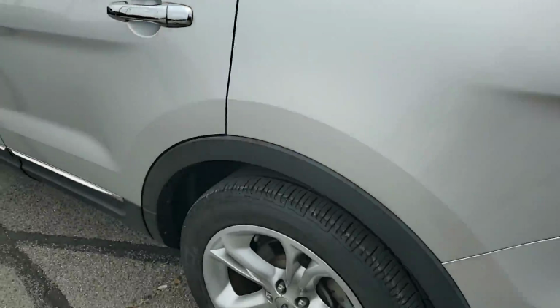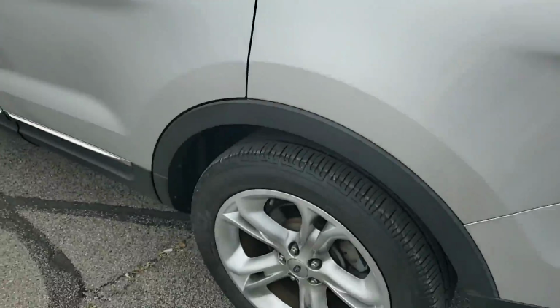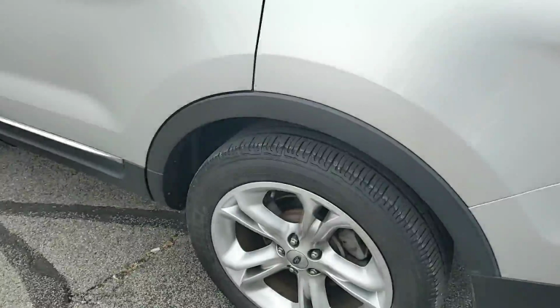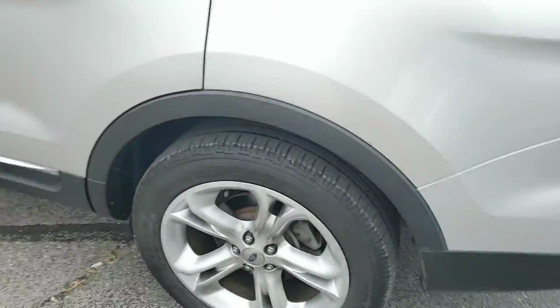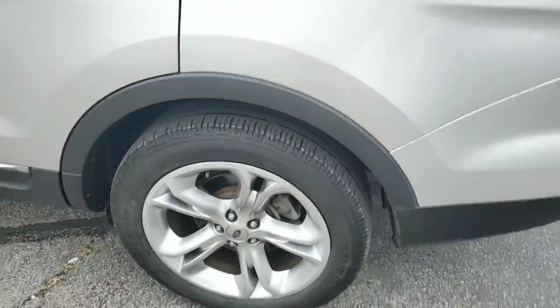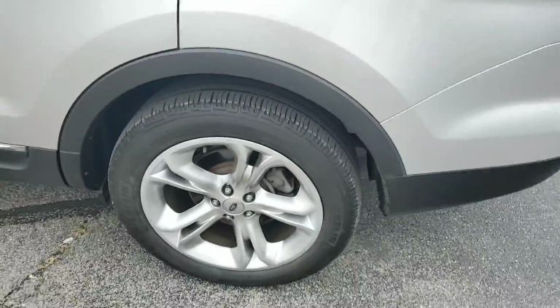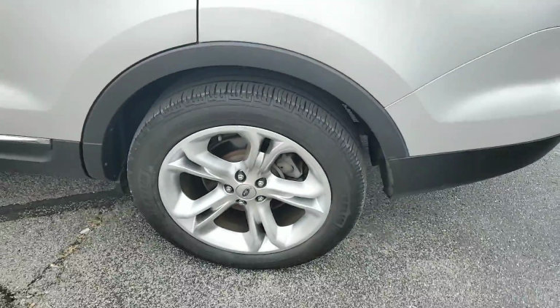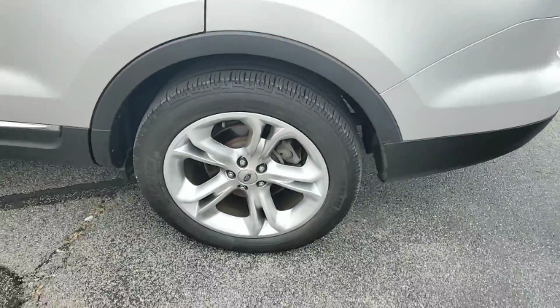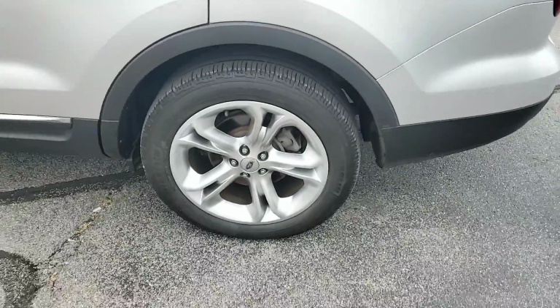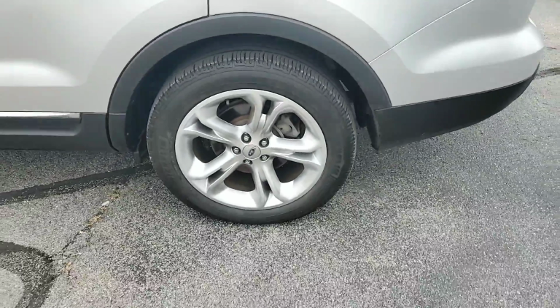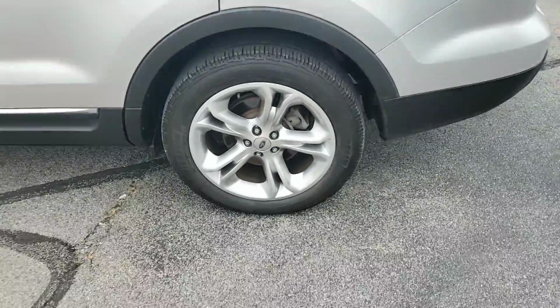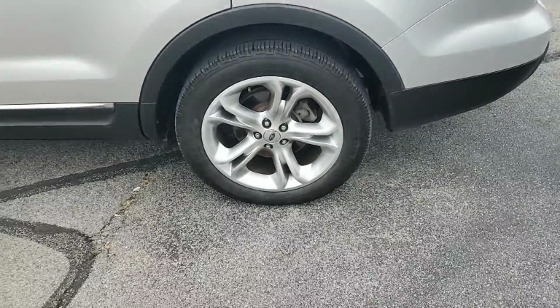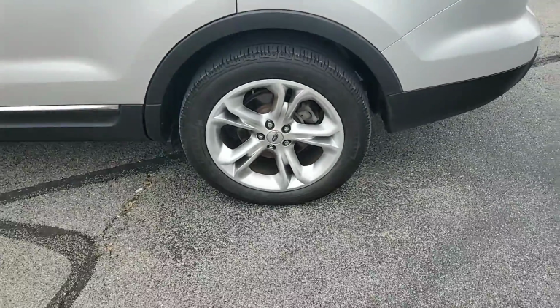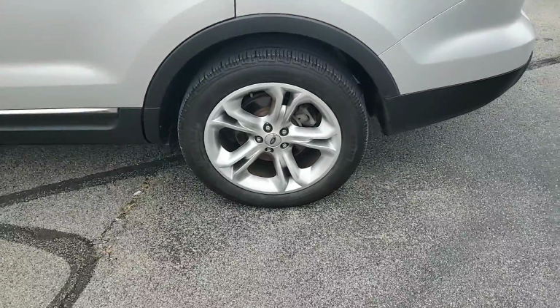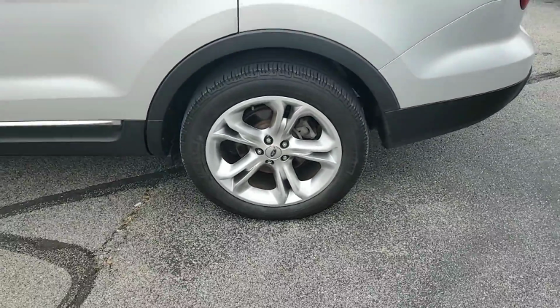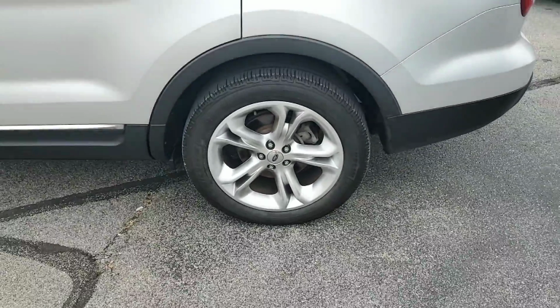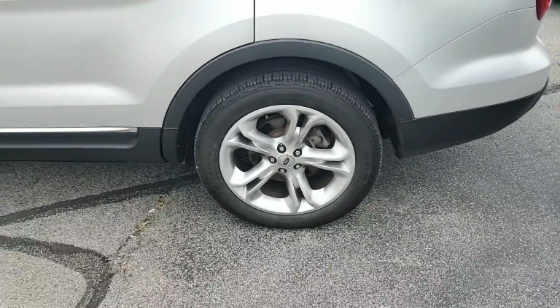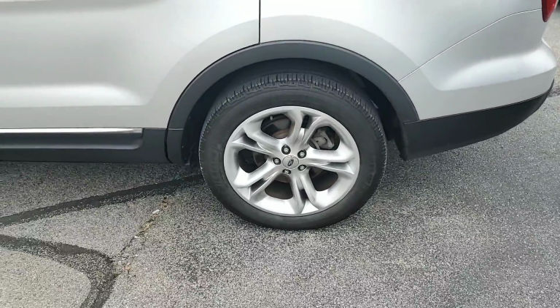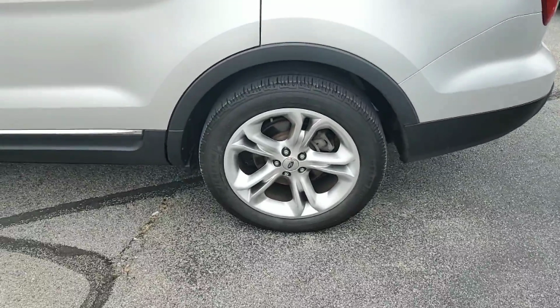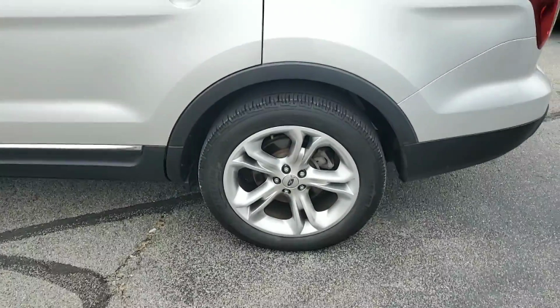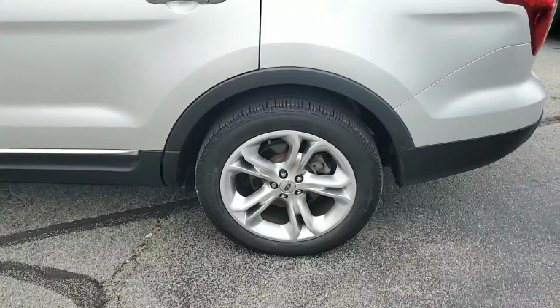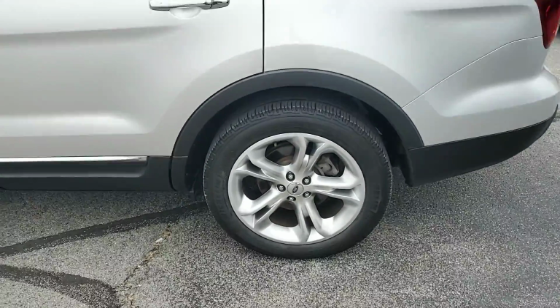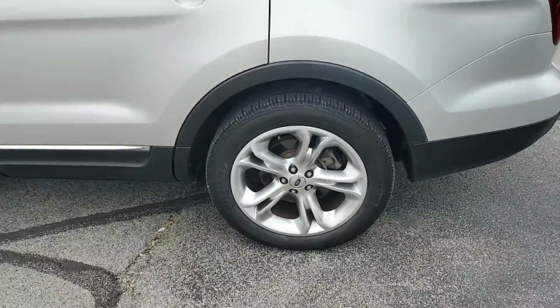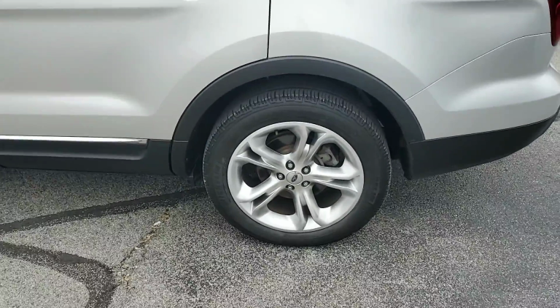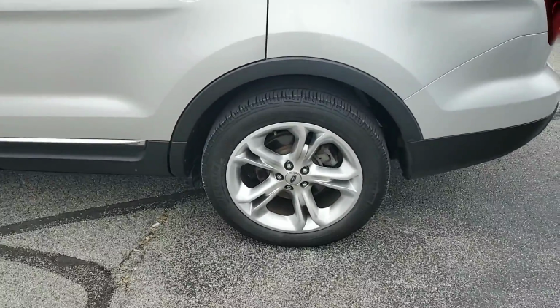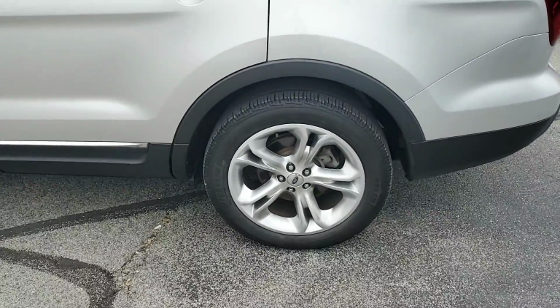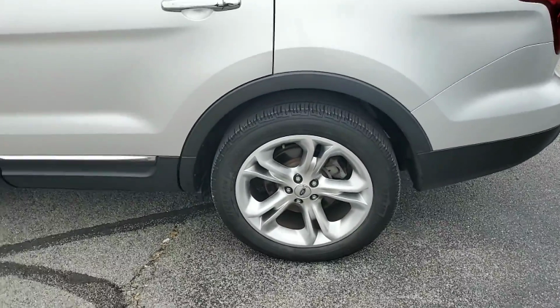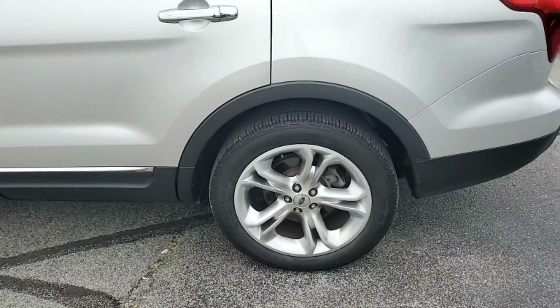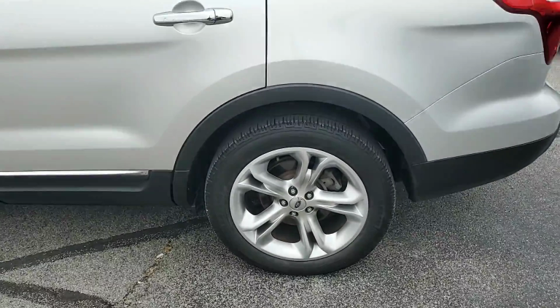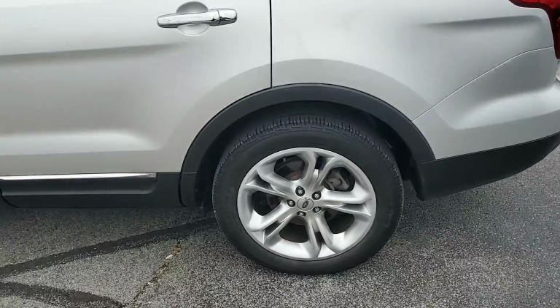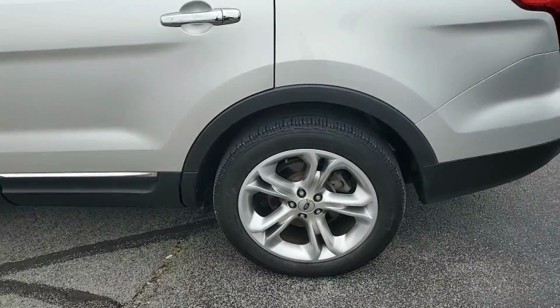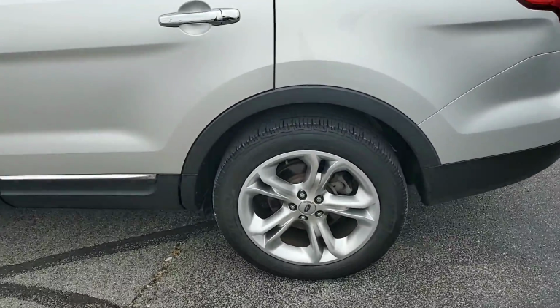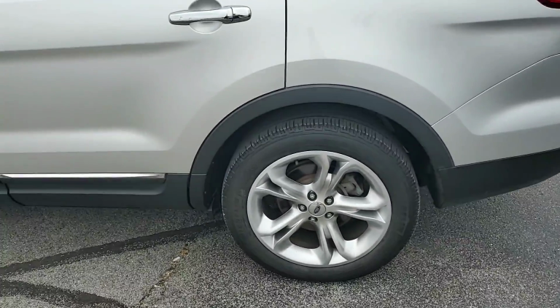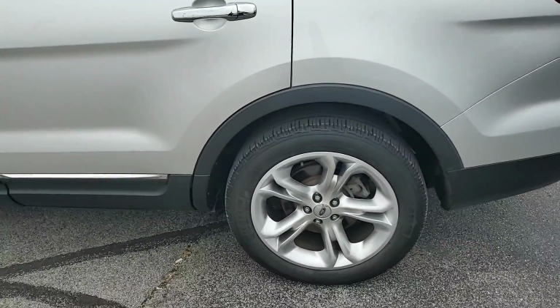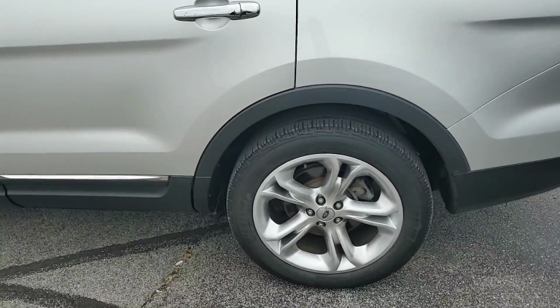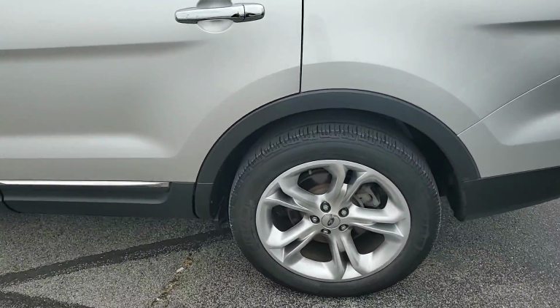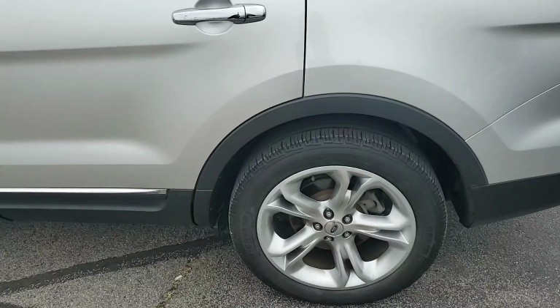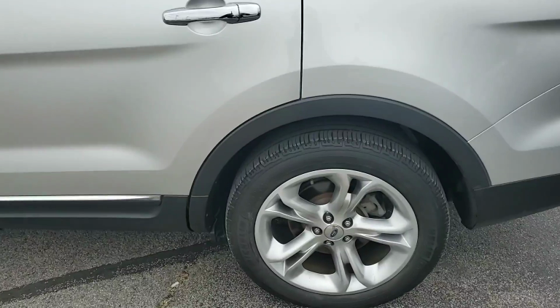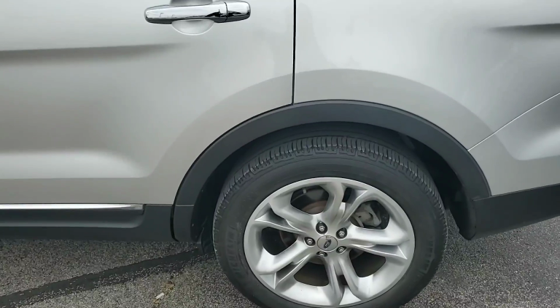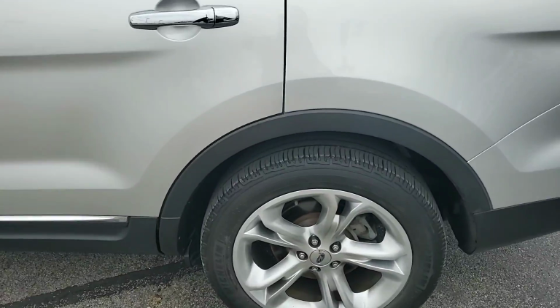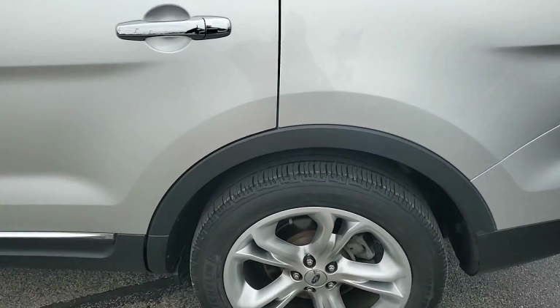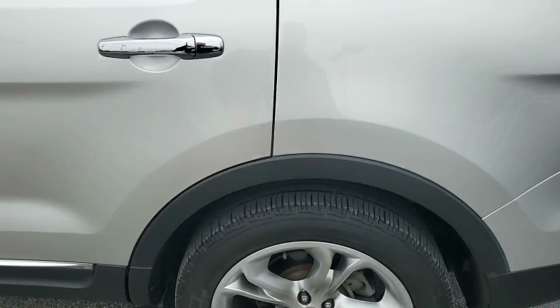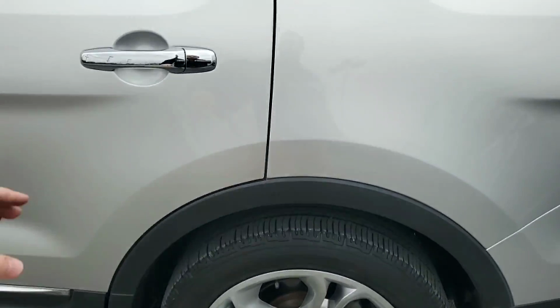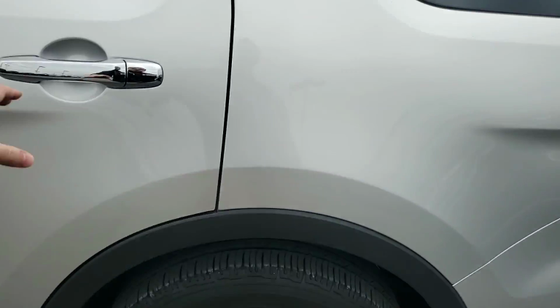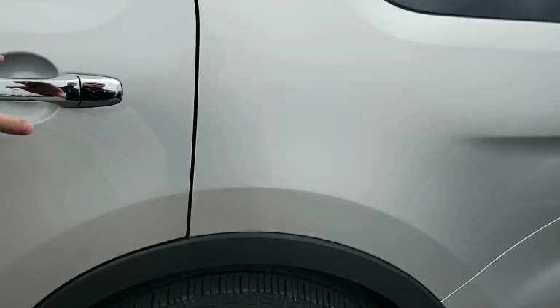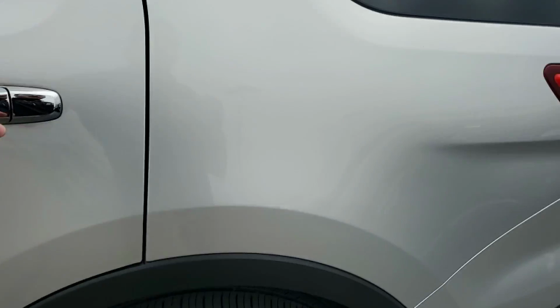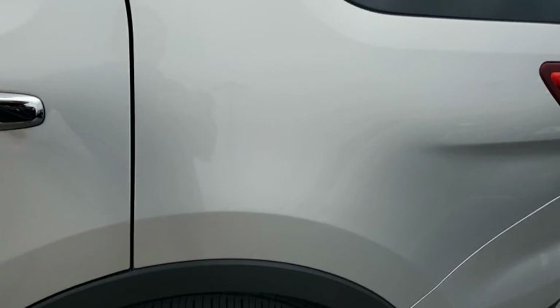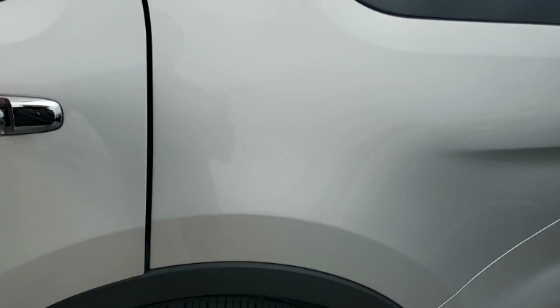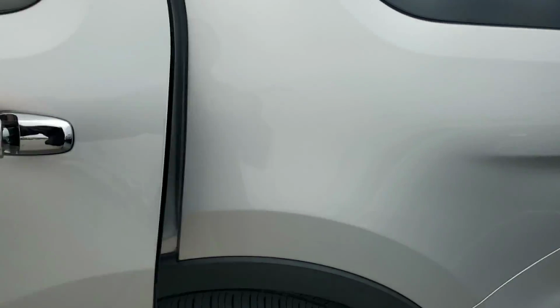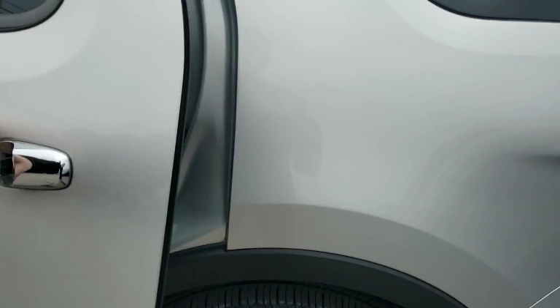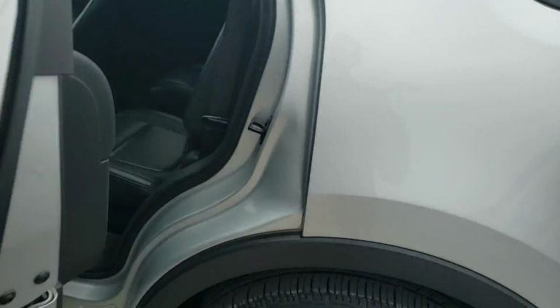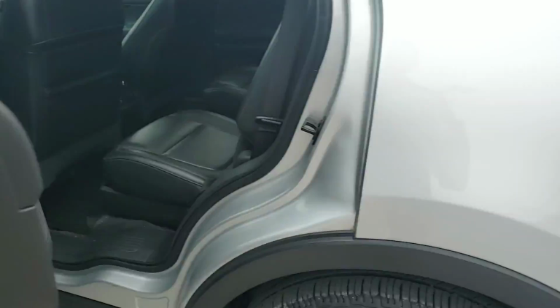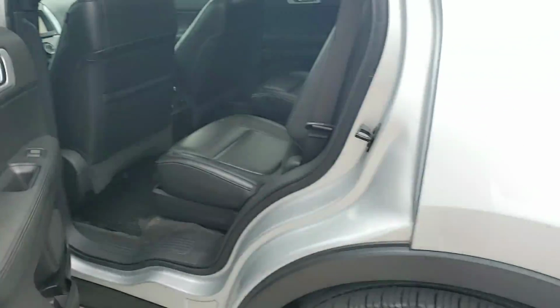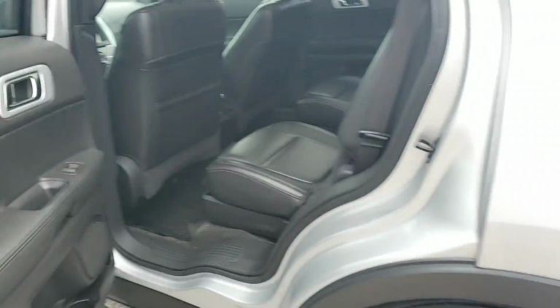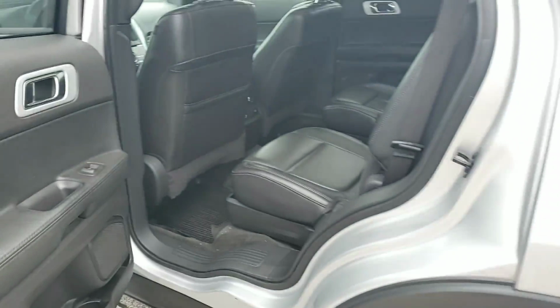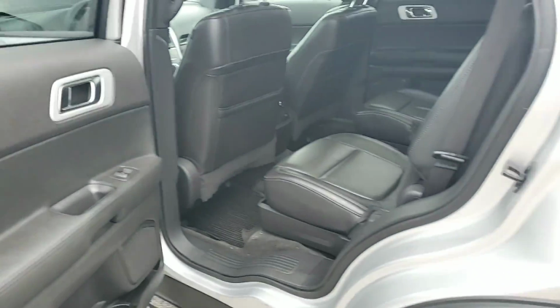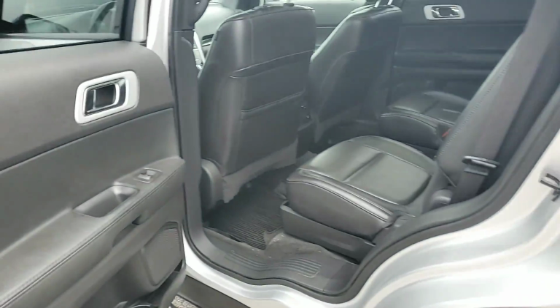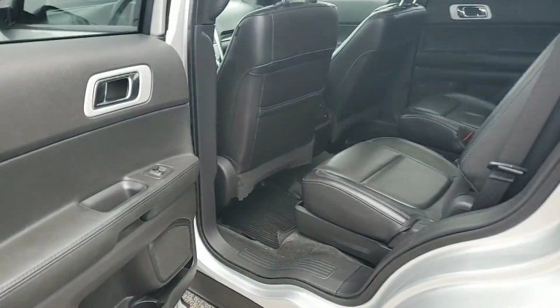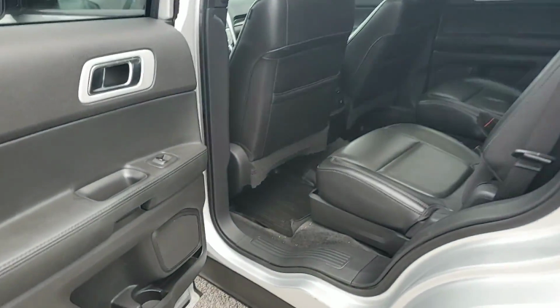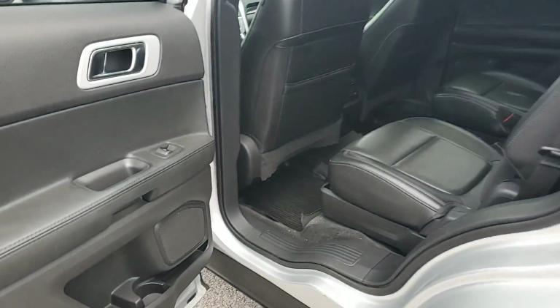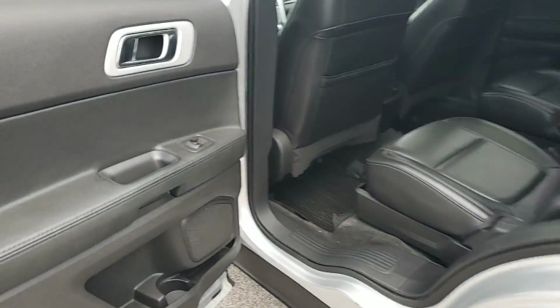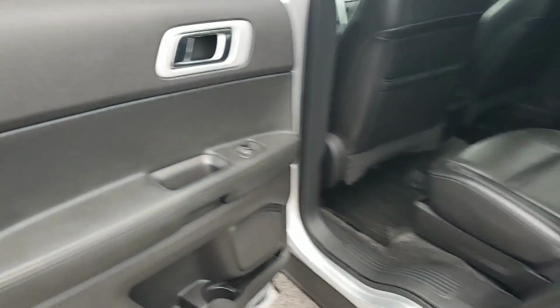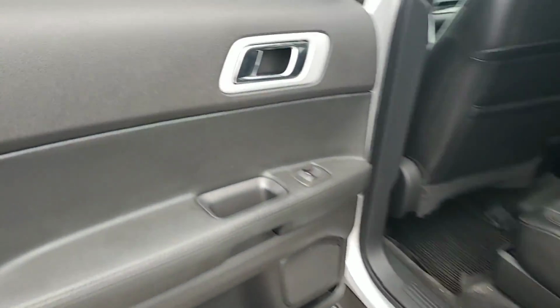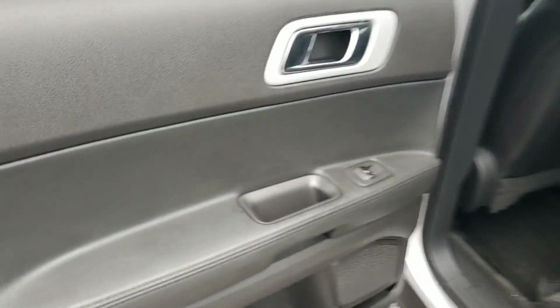Go ahead and hop in. As you can tell, you are going to have sitting on a beautiful pair of 20-inch Michelin tires. Go ahead and jump on the inside.